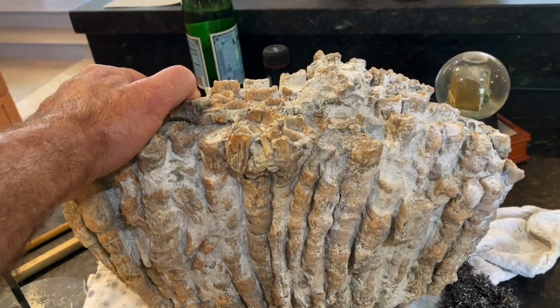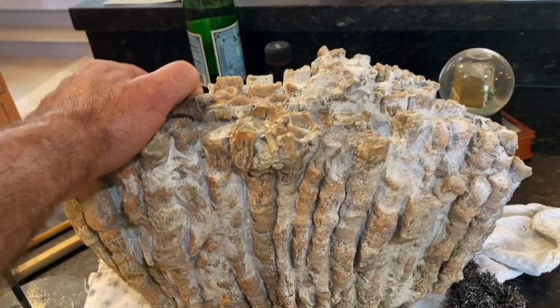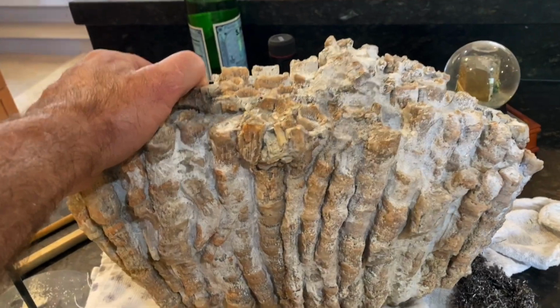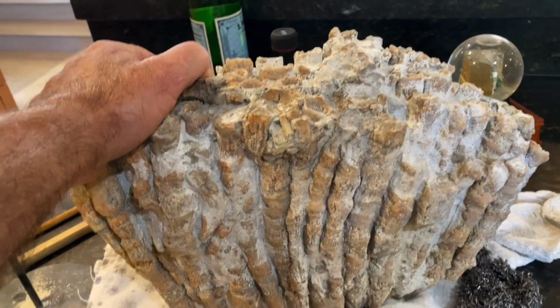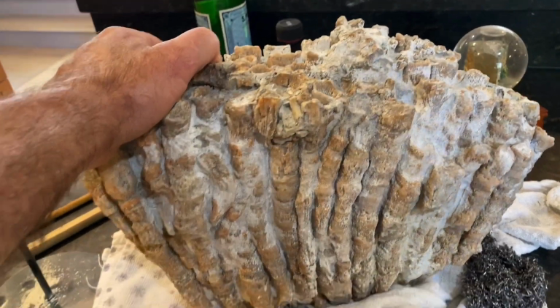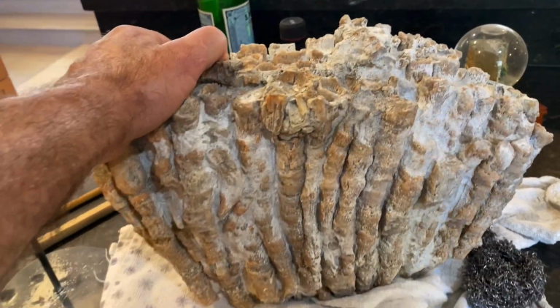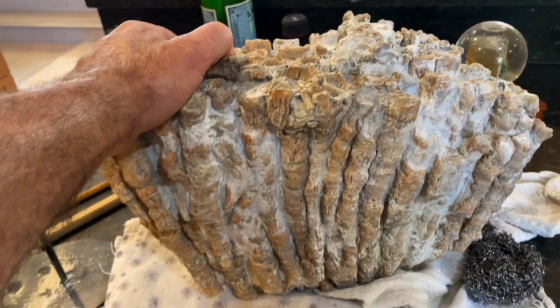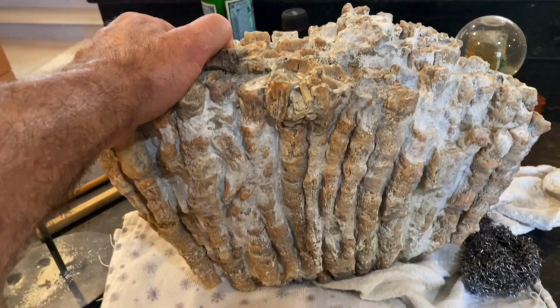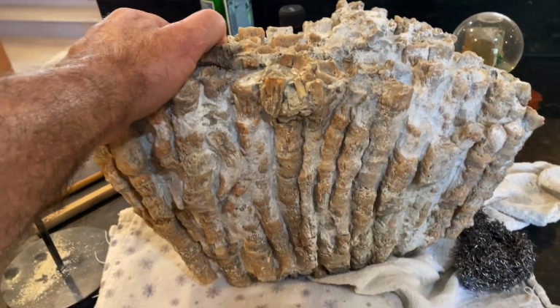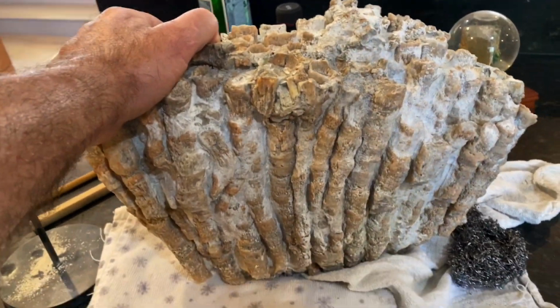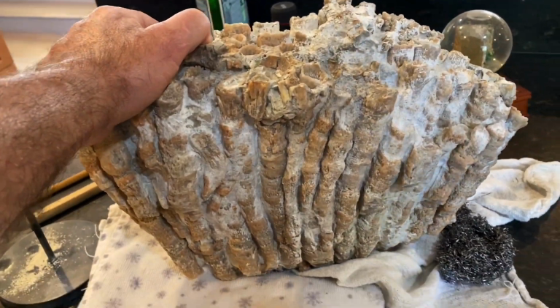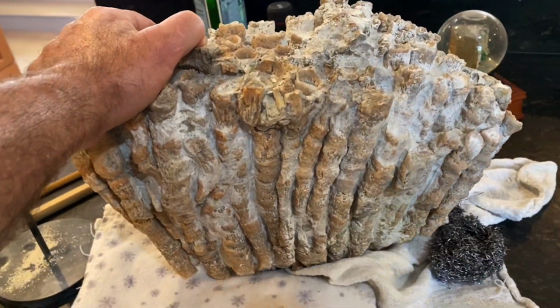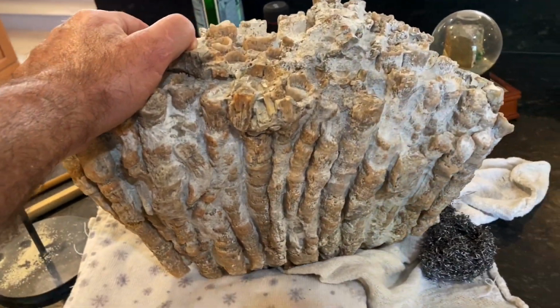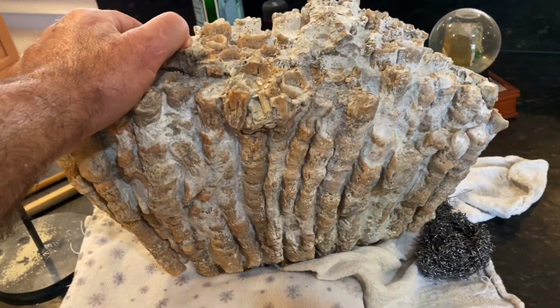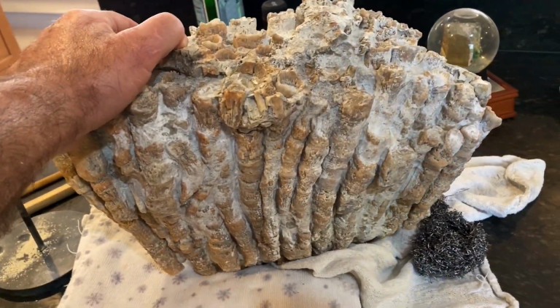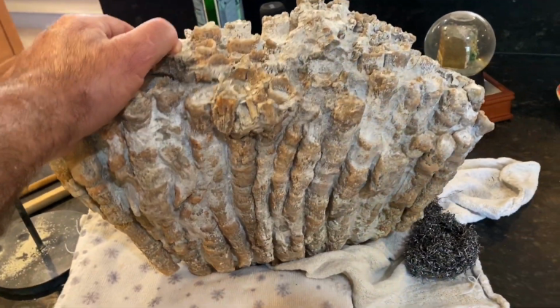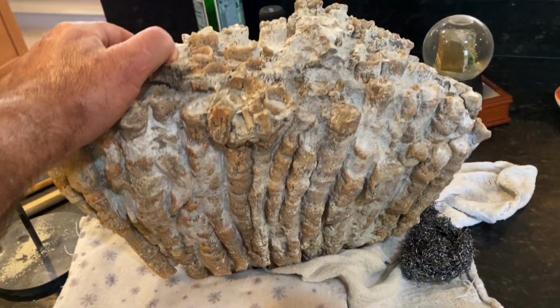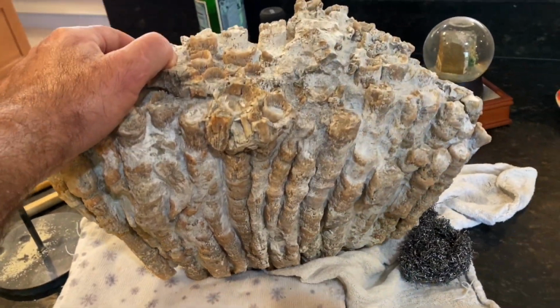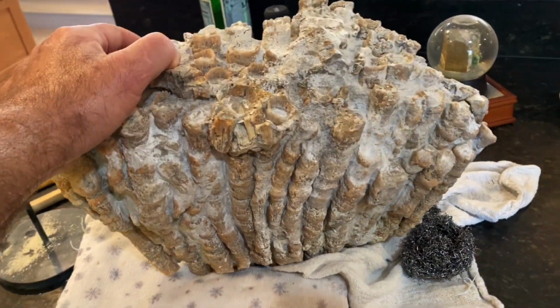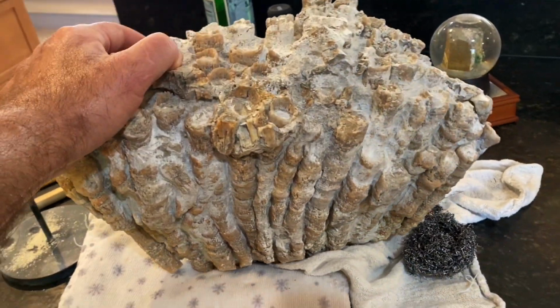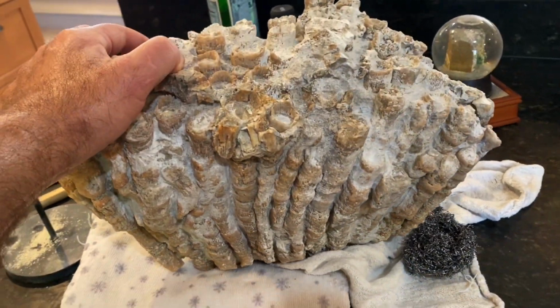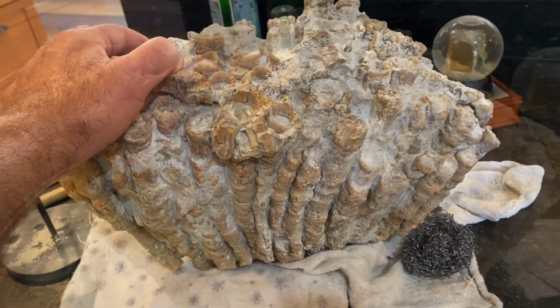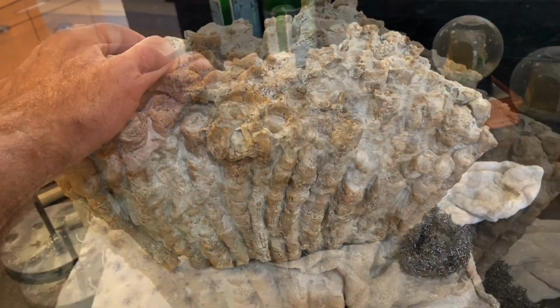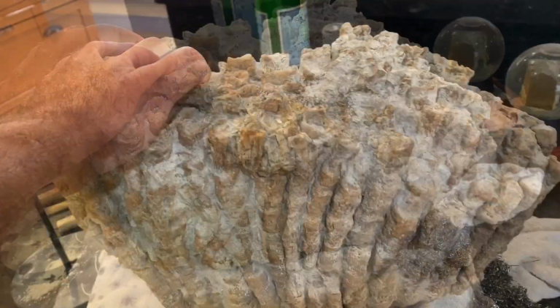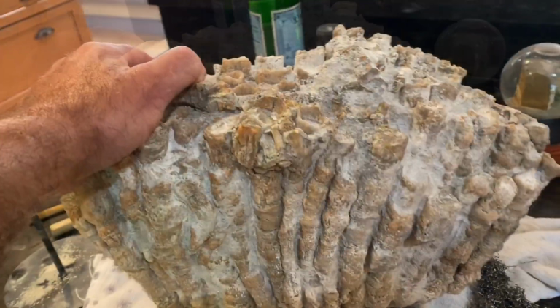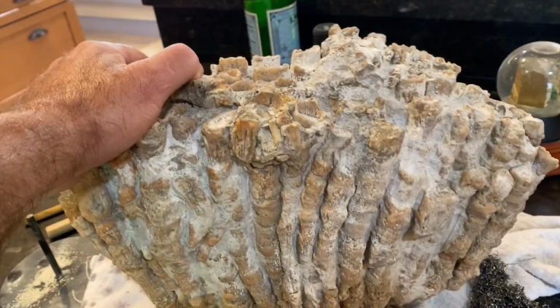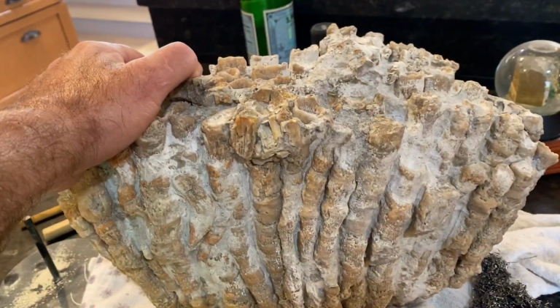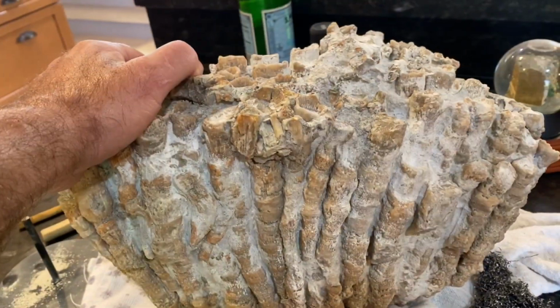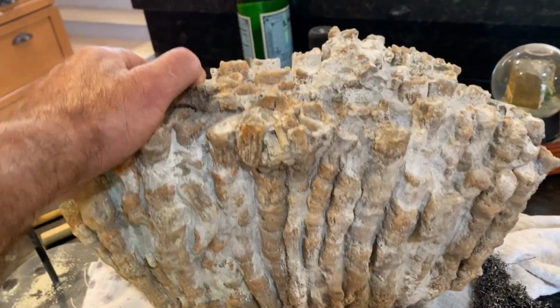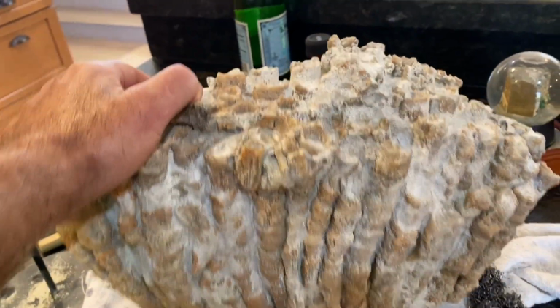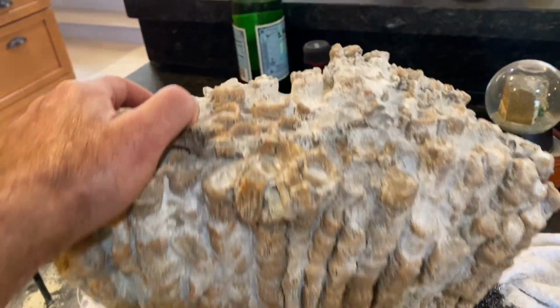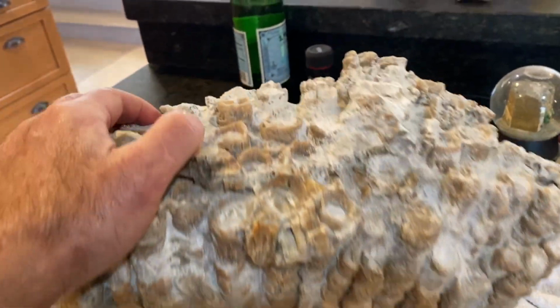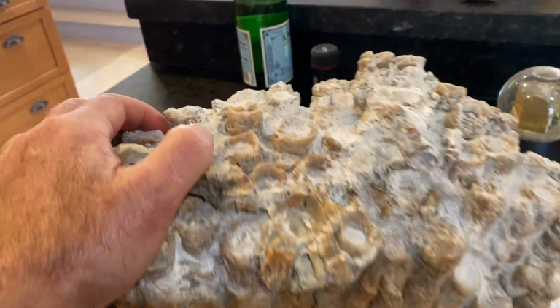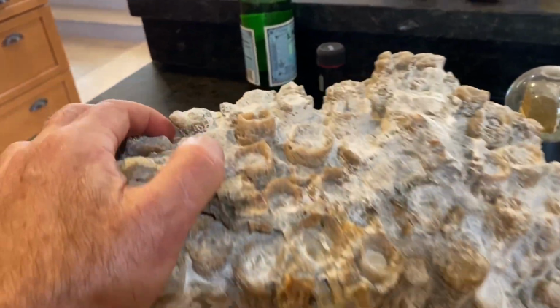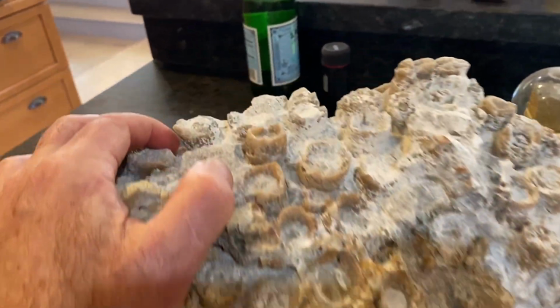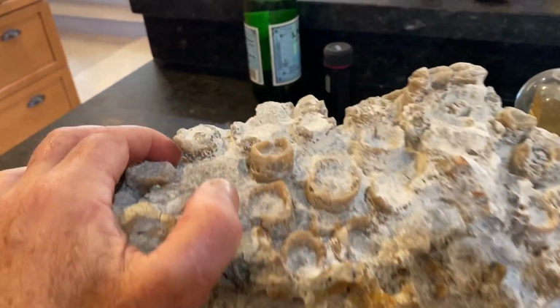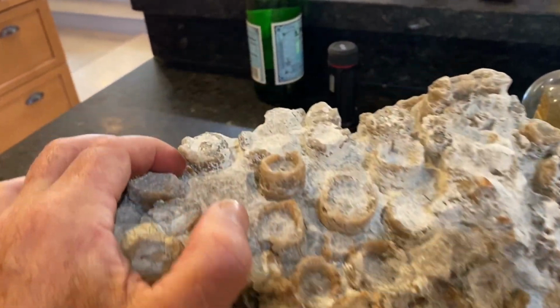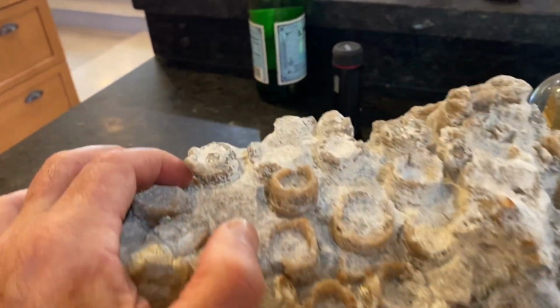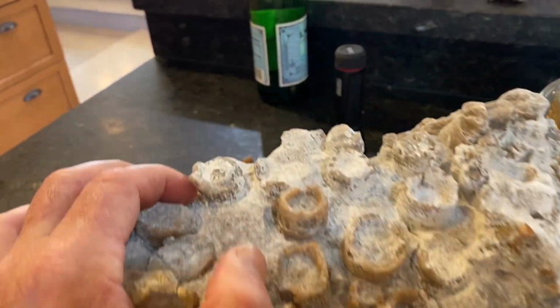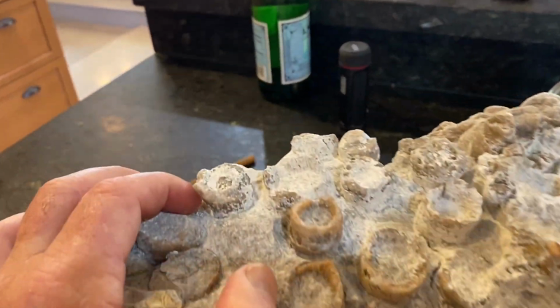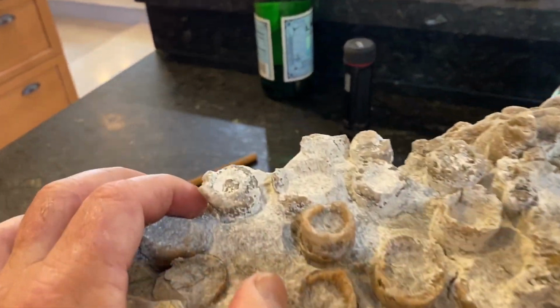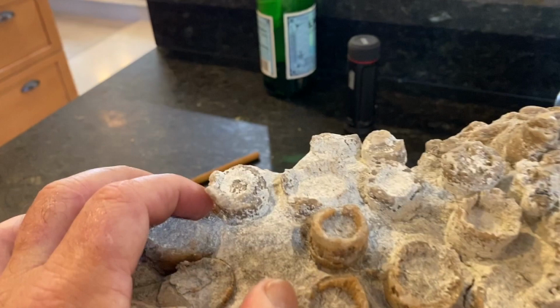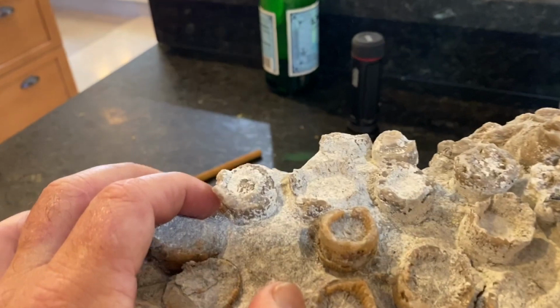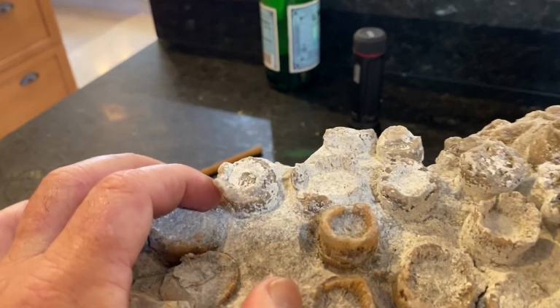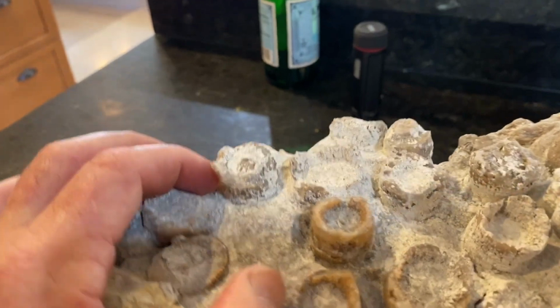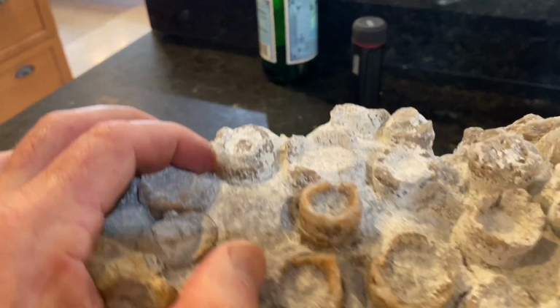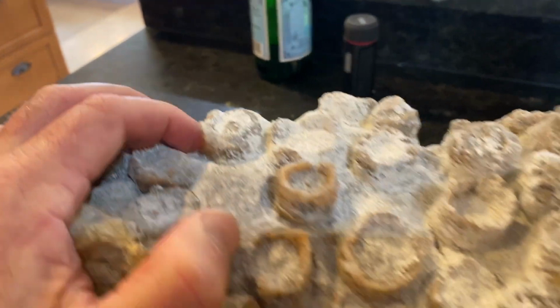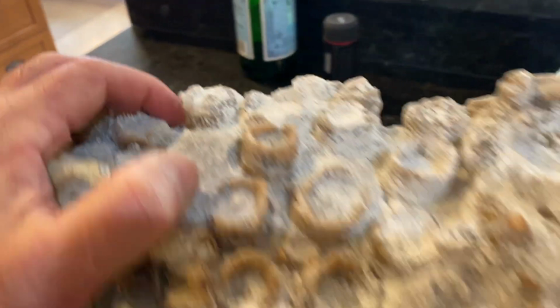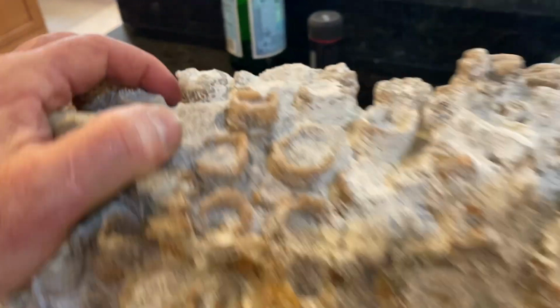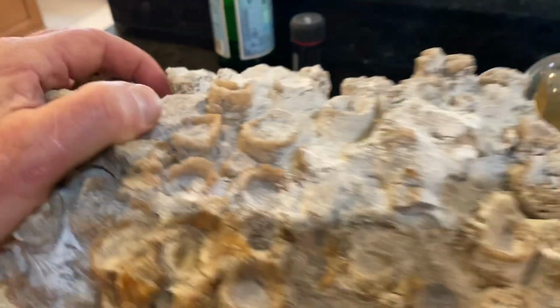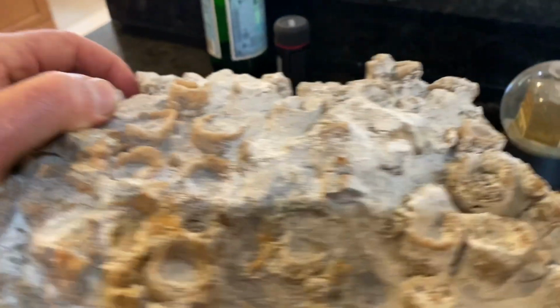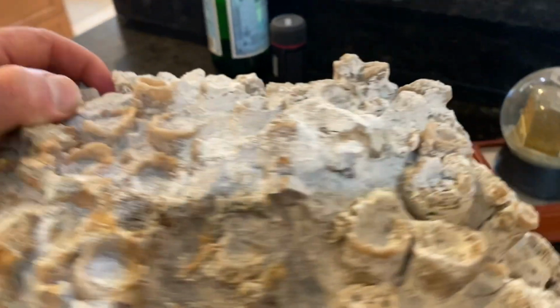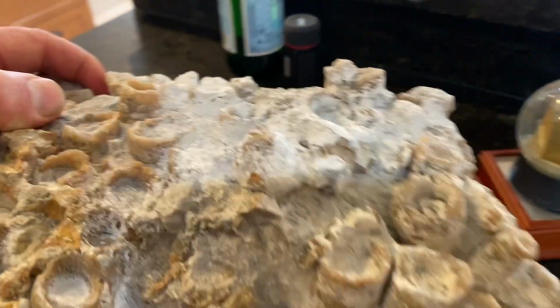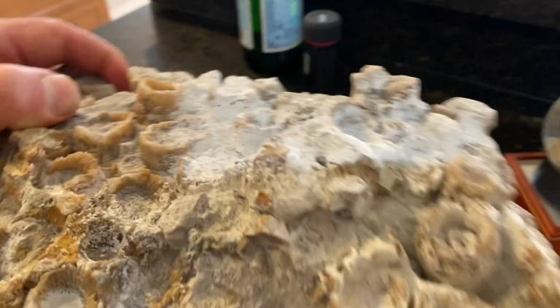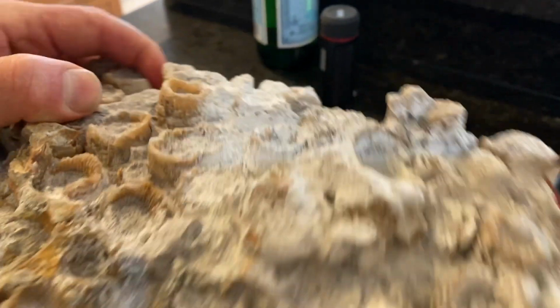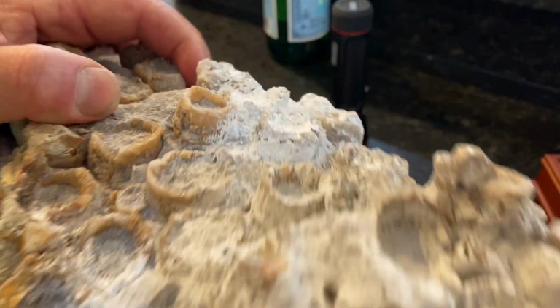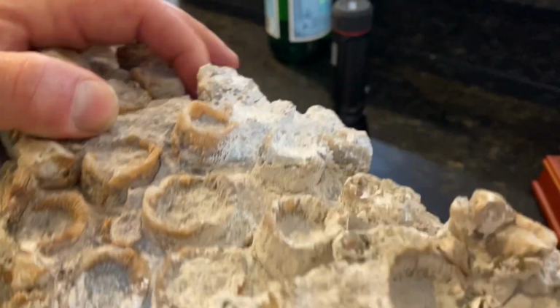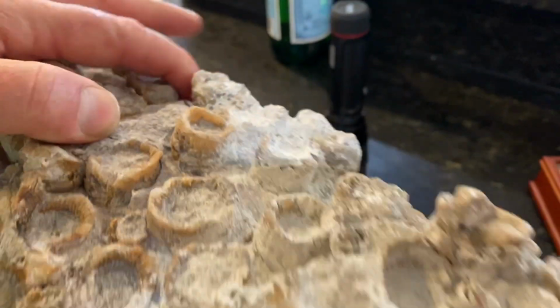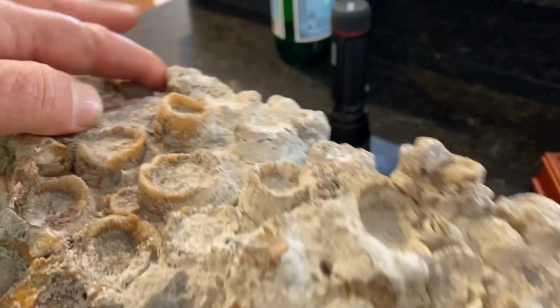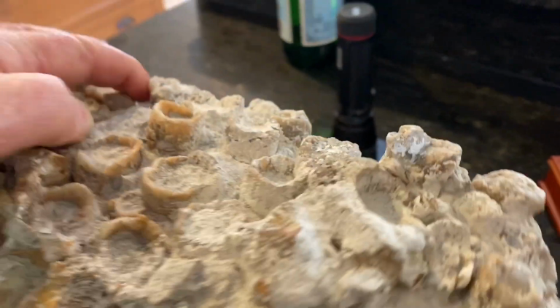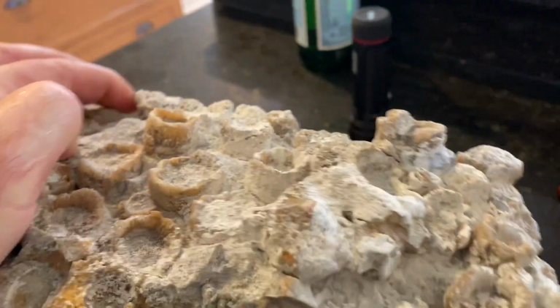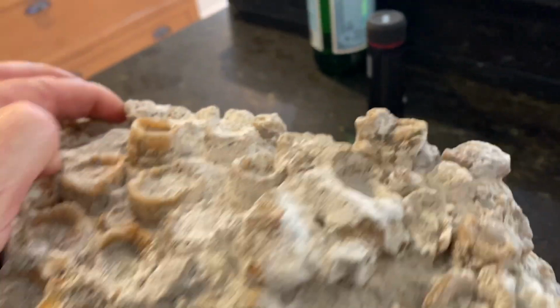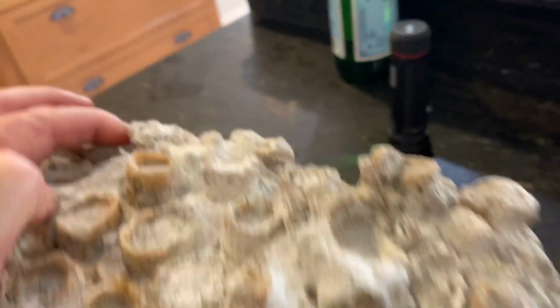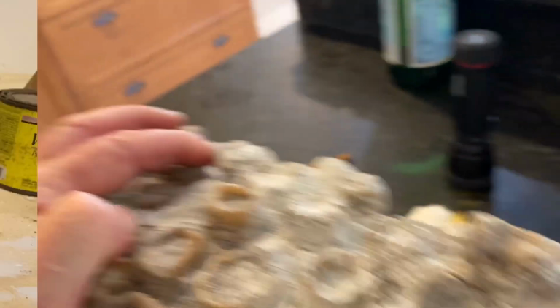I found this cool piece of rugosa coral. I'm trying to scrape off this calcium that's all over it to show it off.